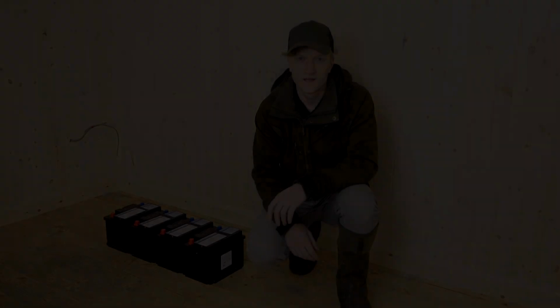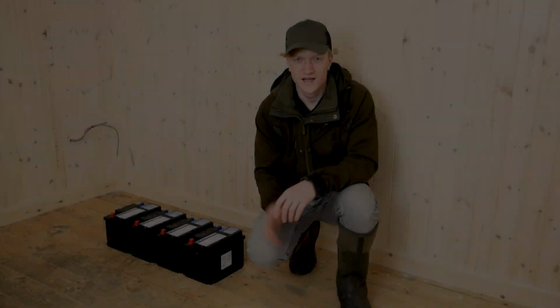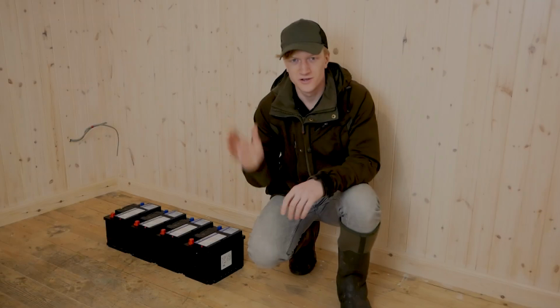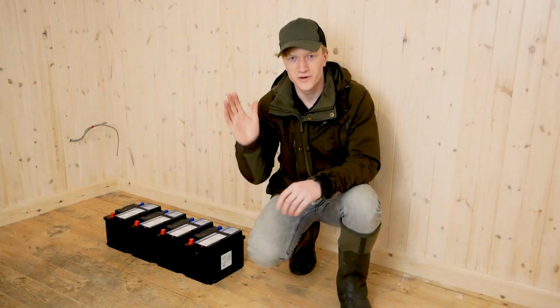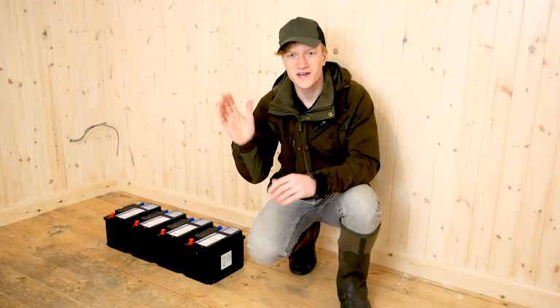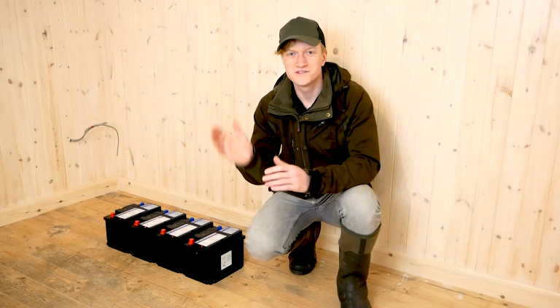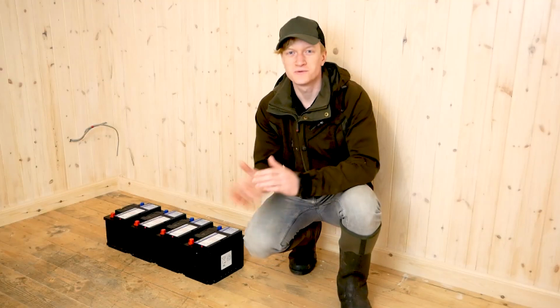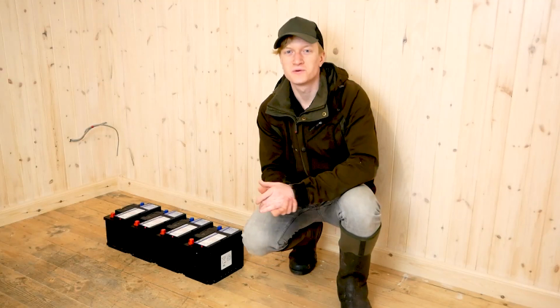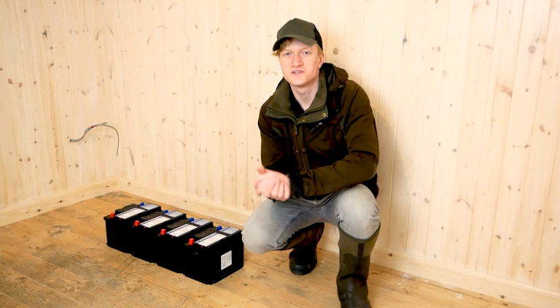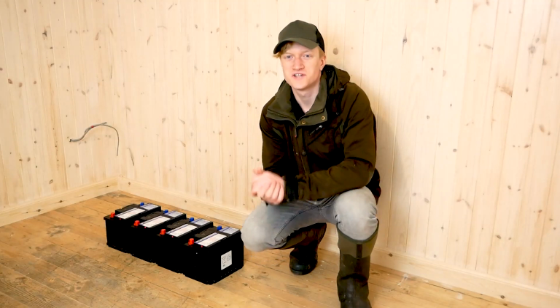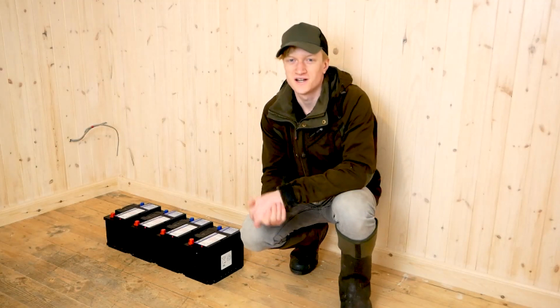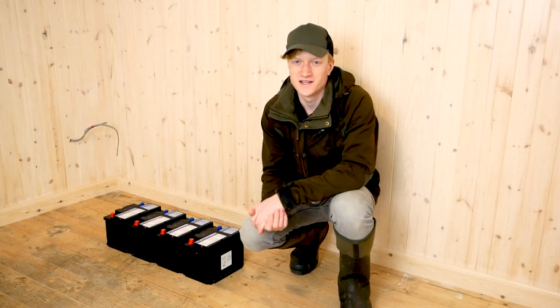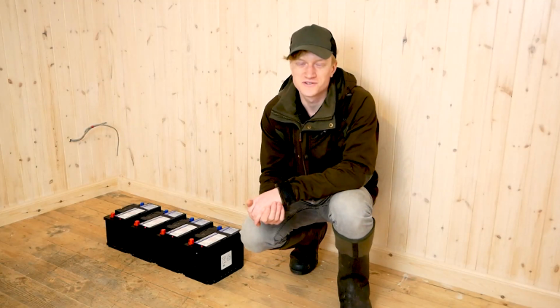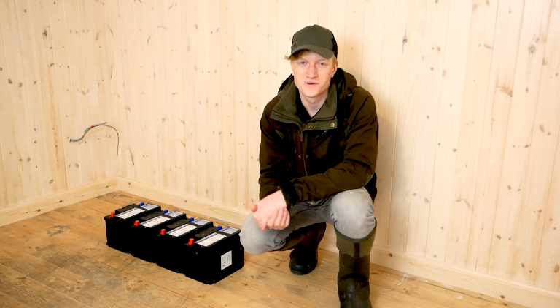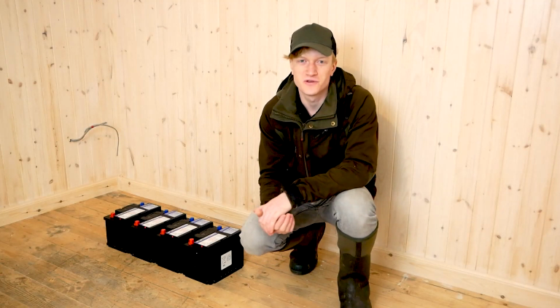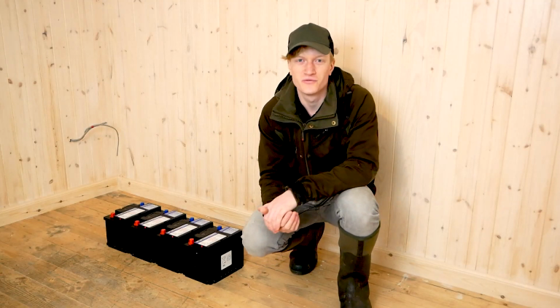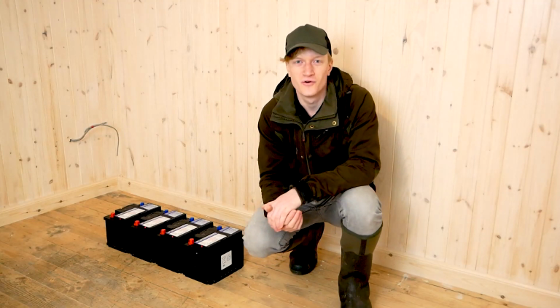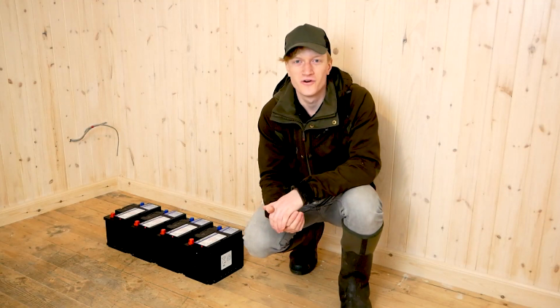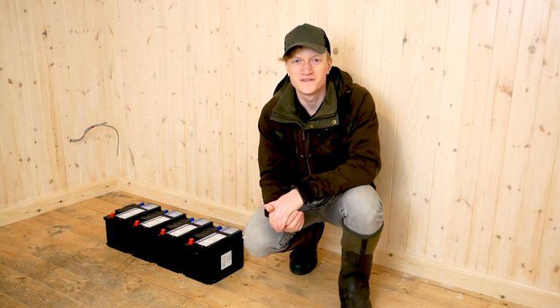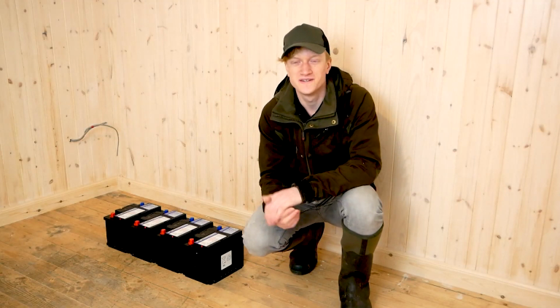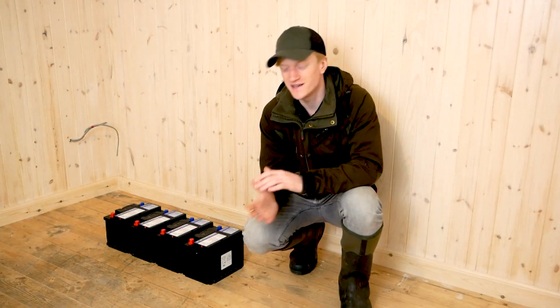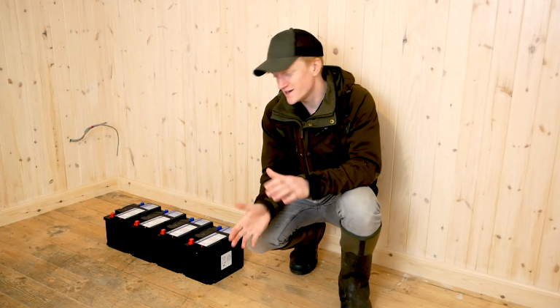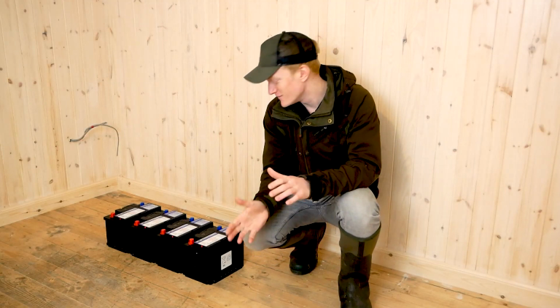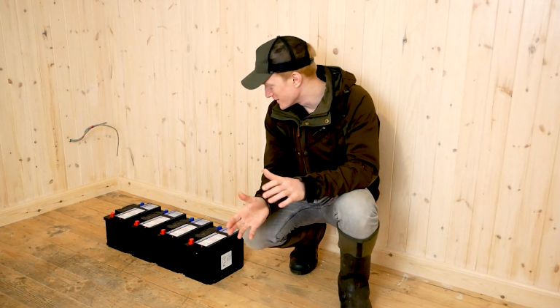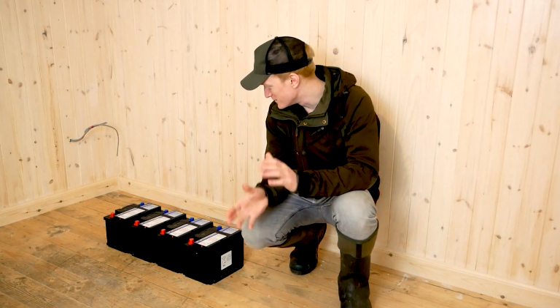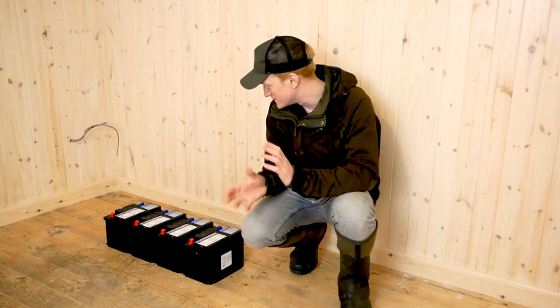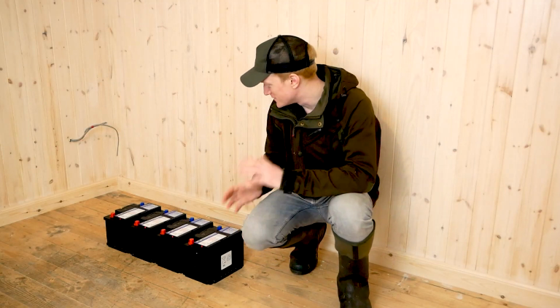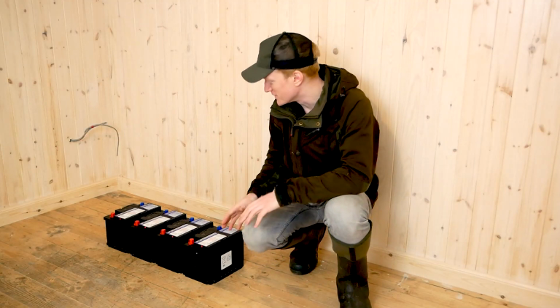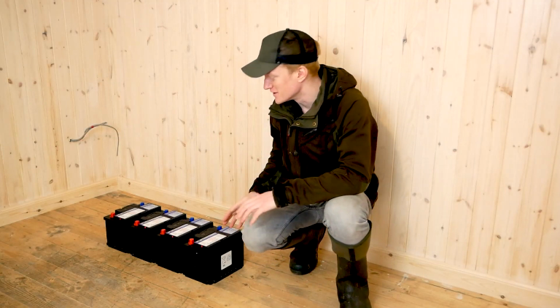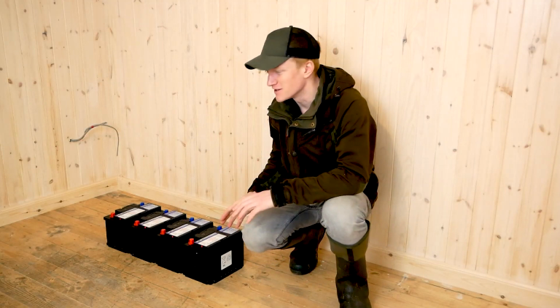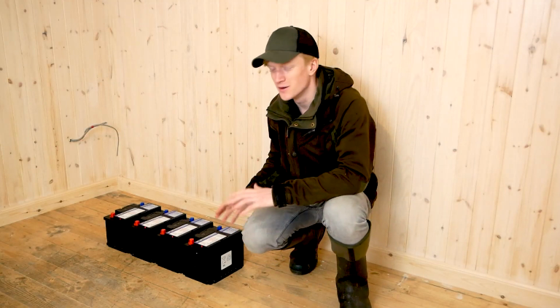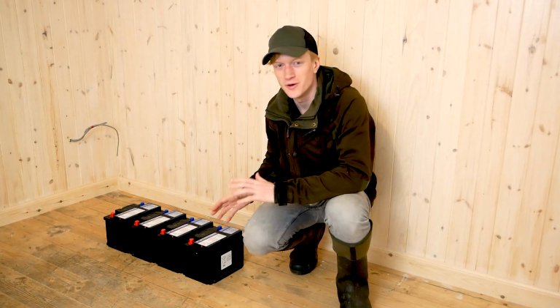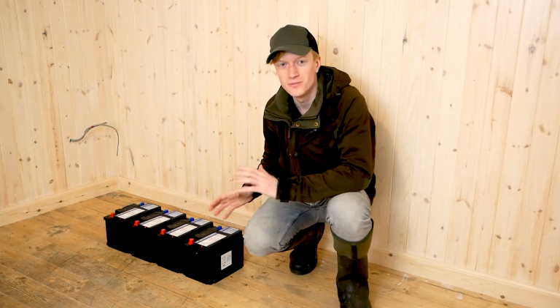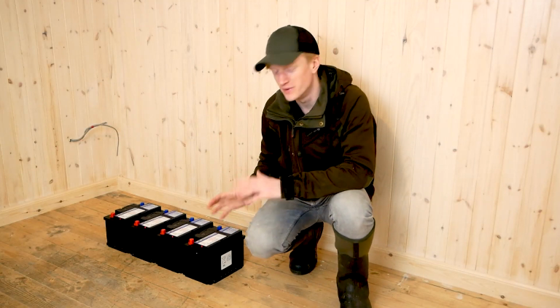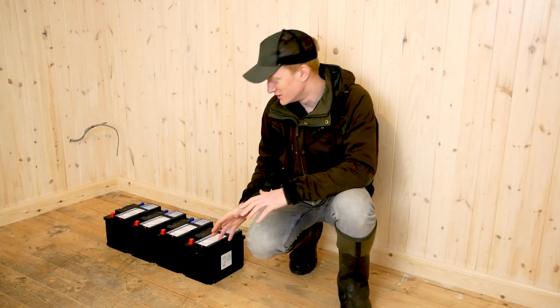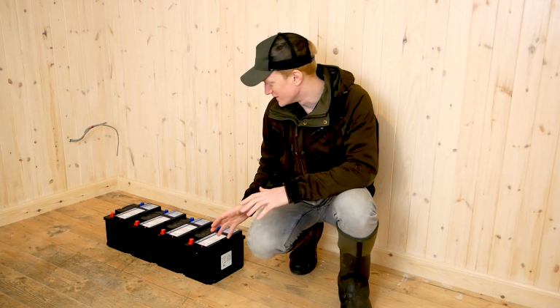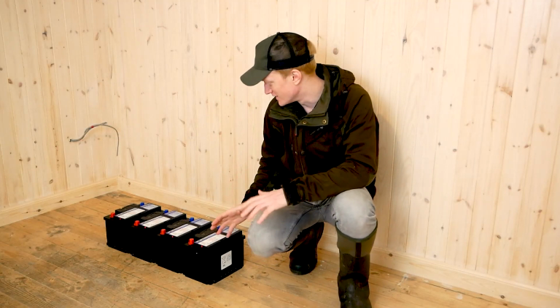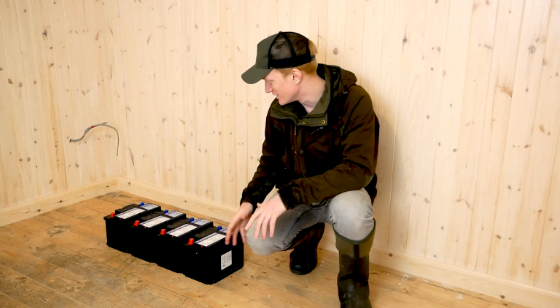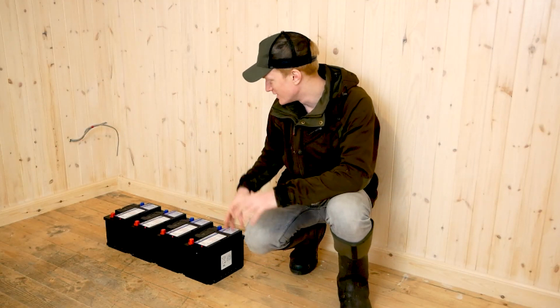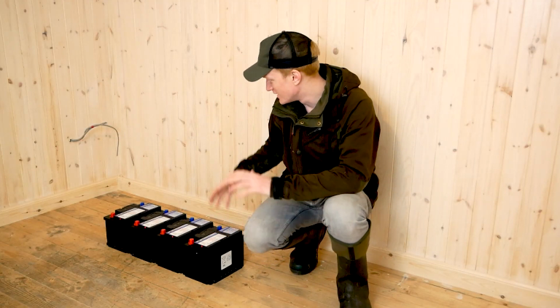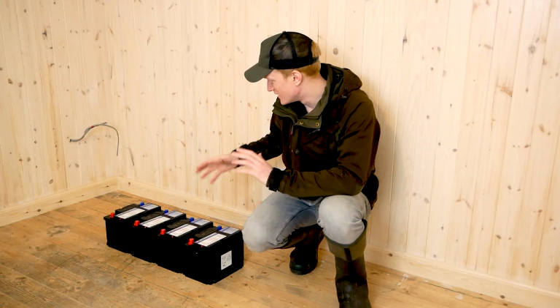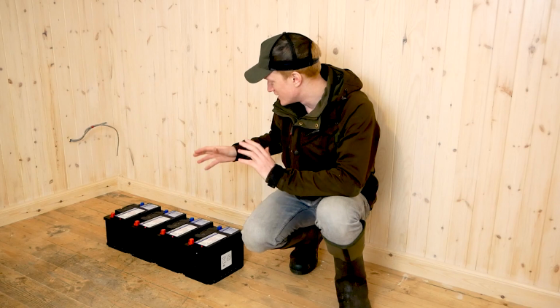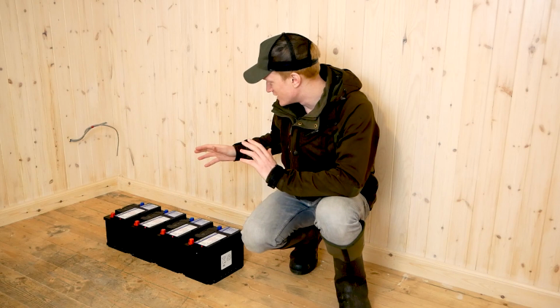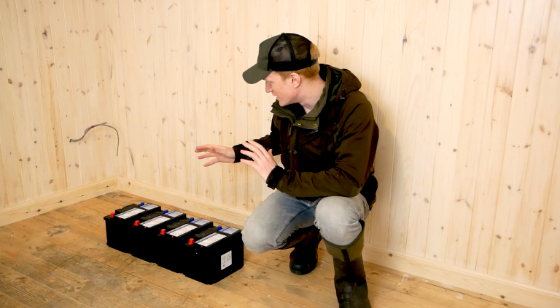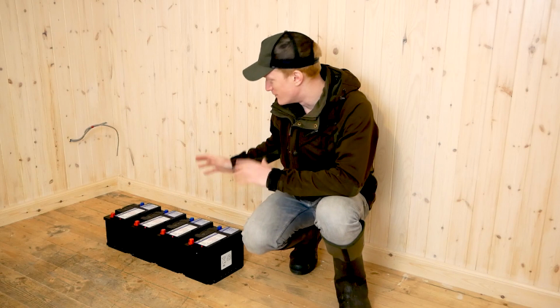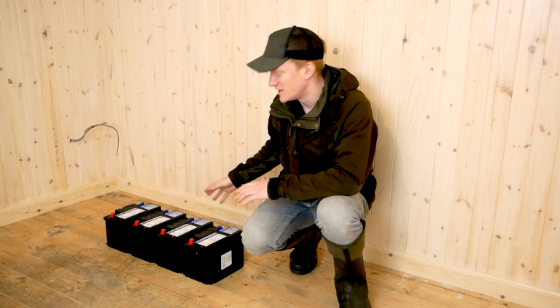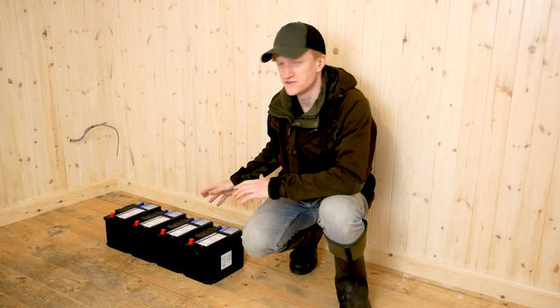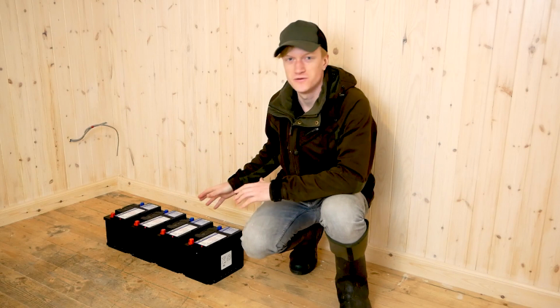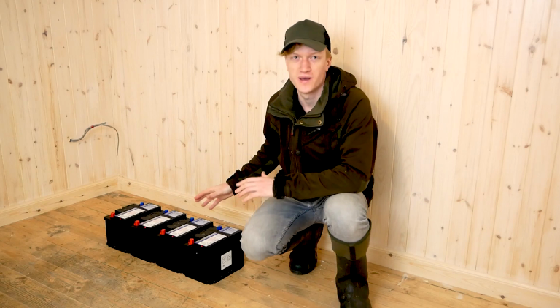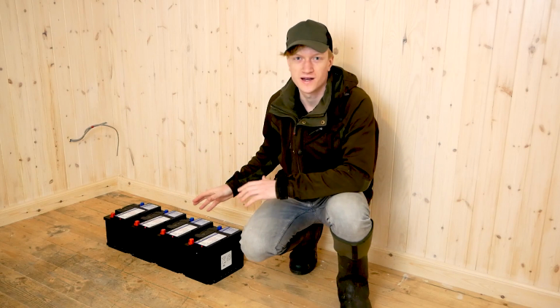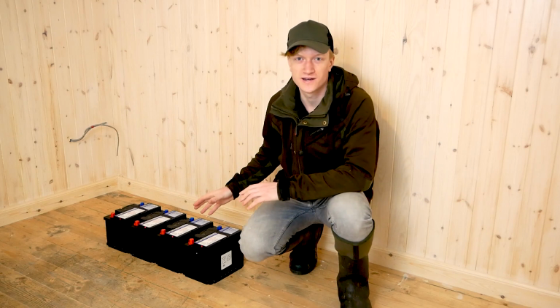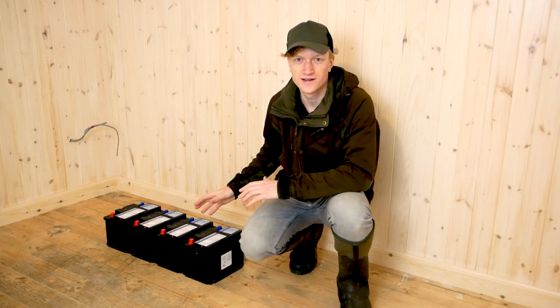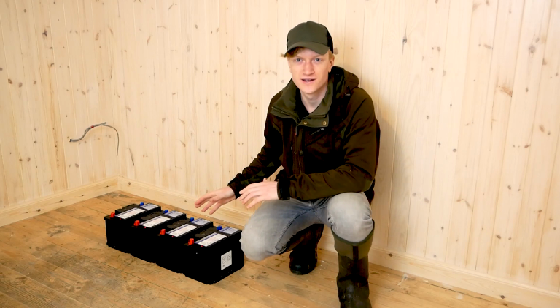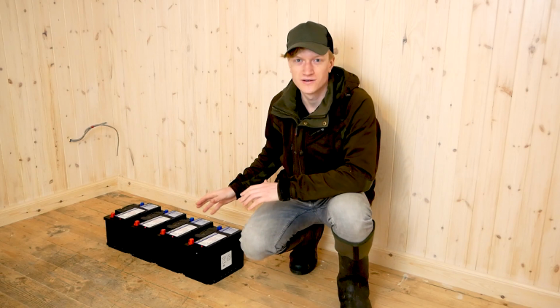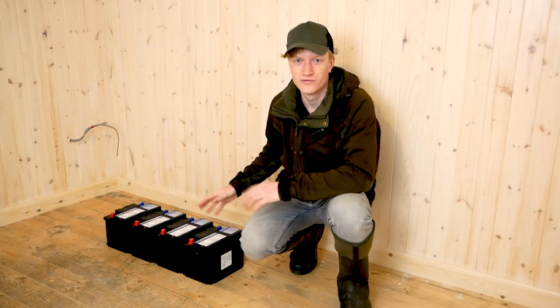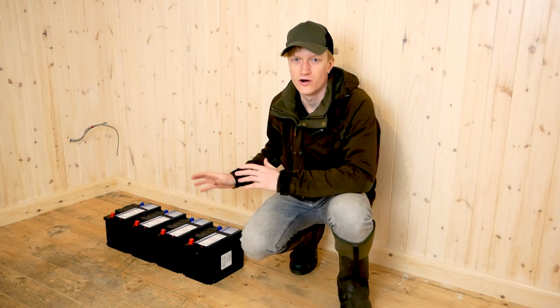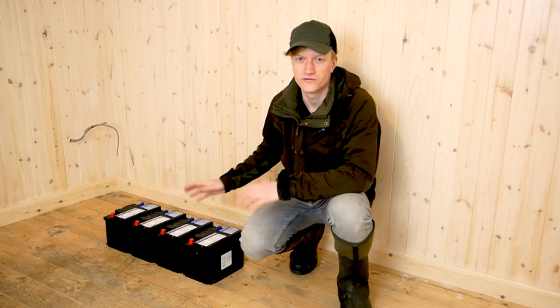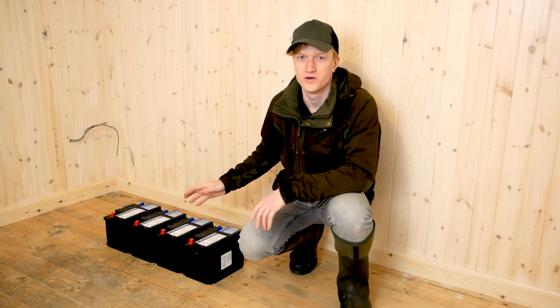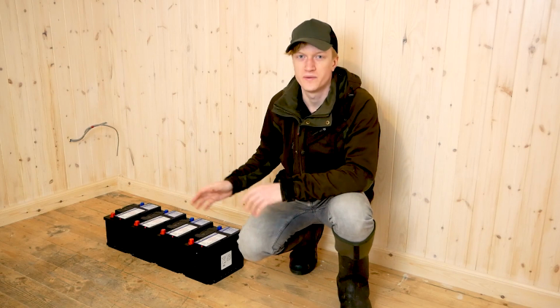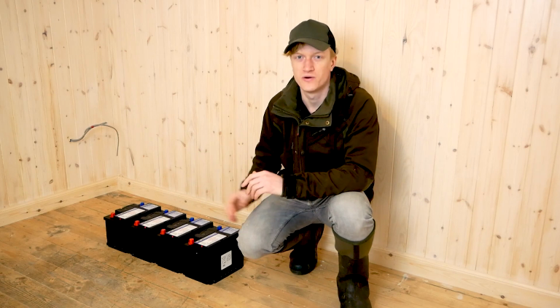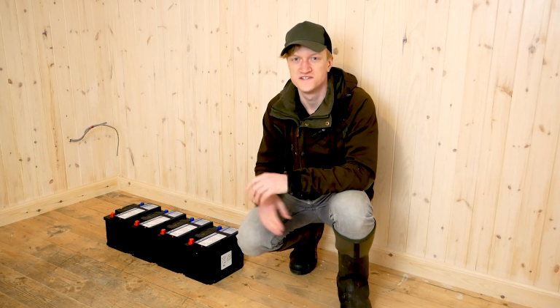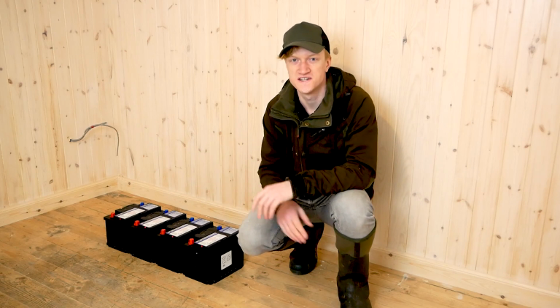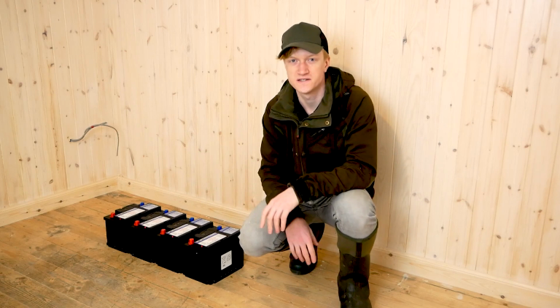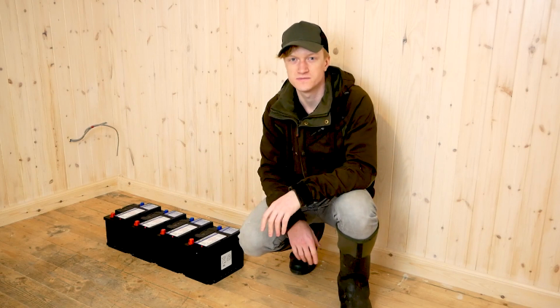Hello guys and welcome to Channel X34. Today we're going to be talking about building a battery bank for off-grid power systems.